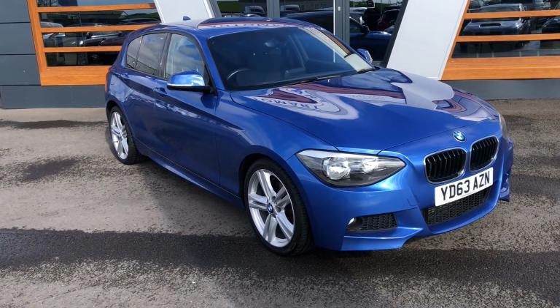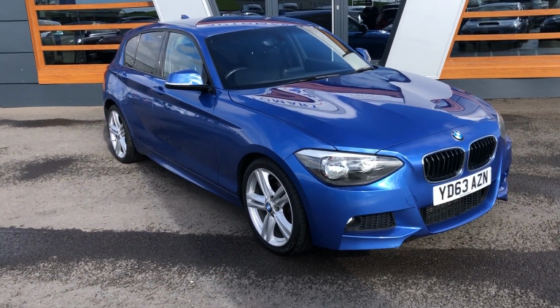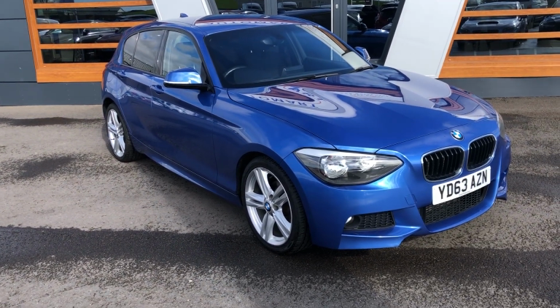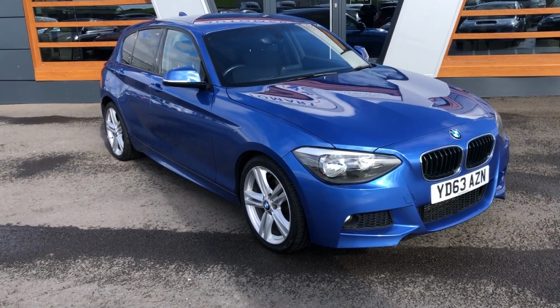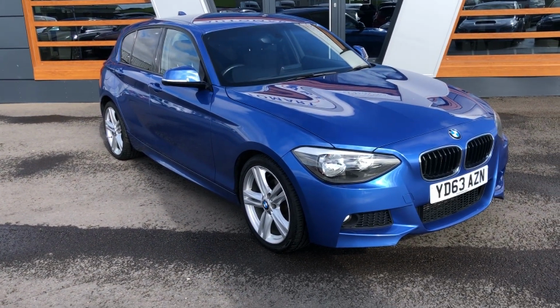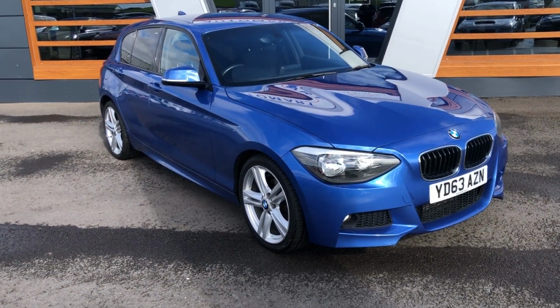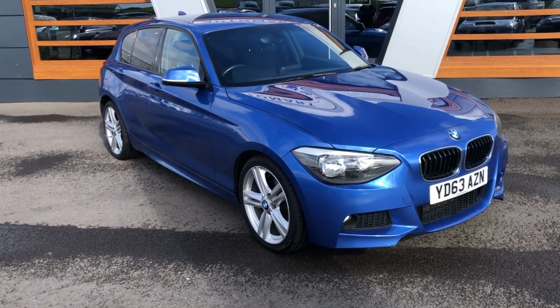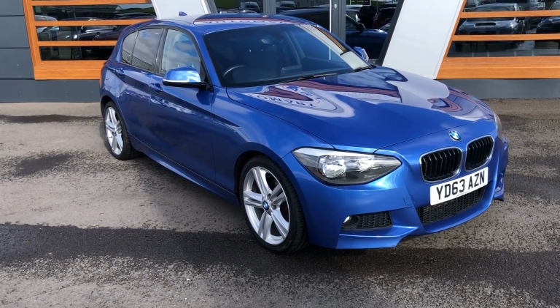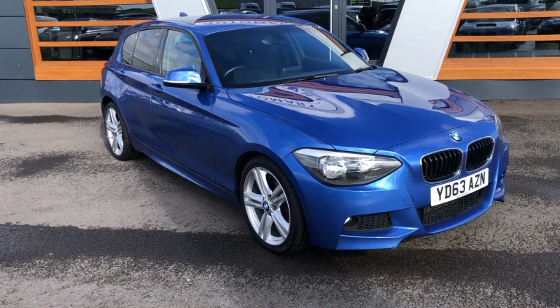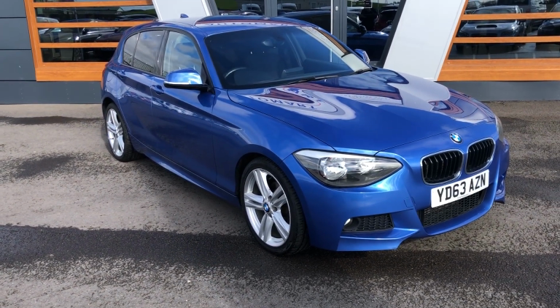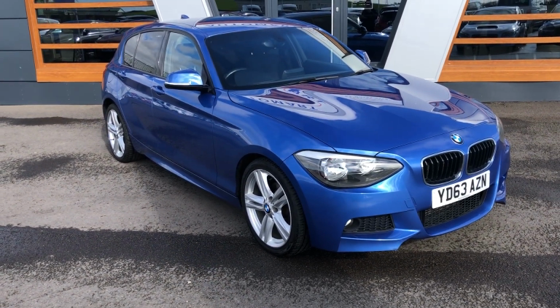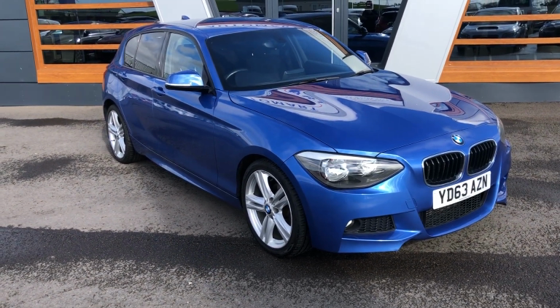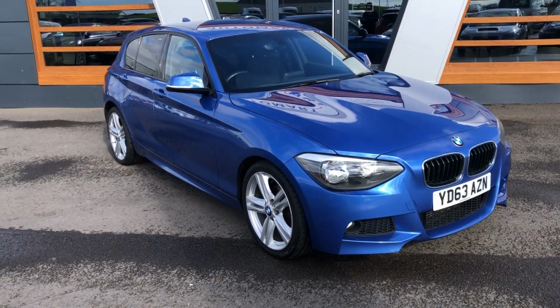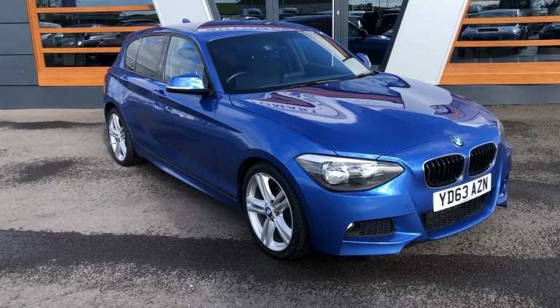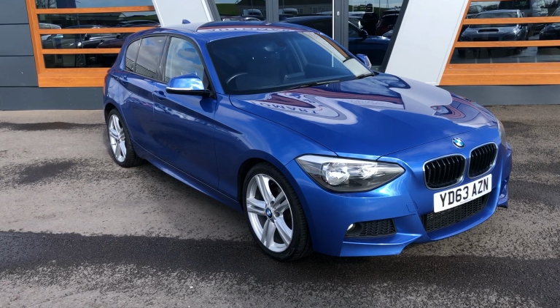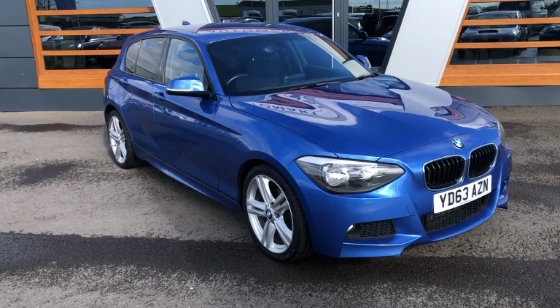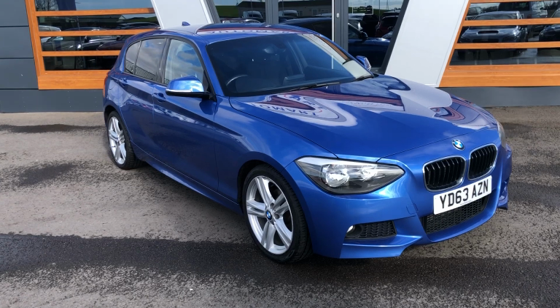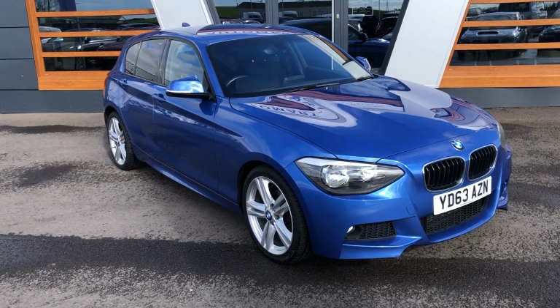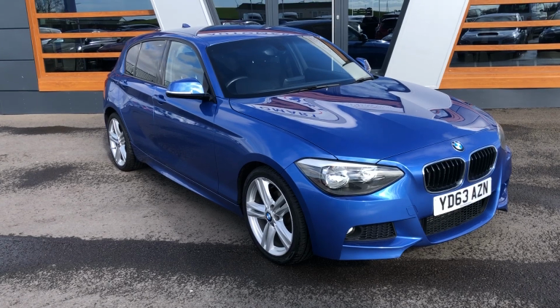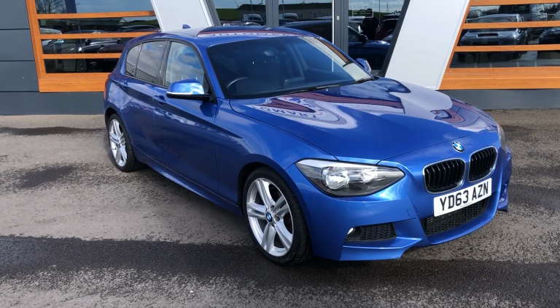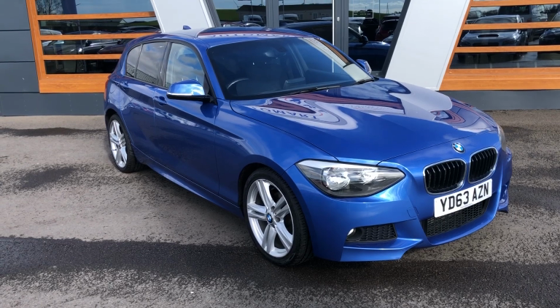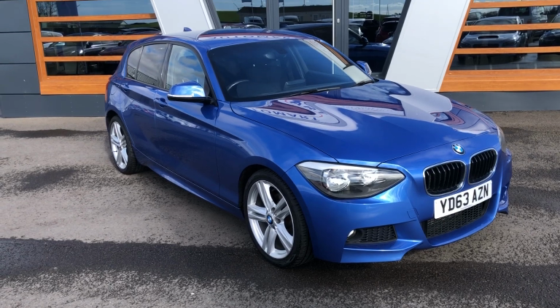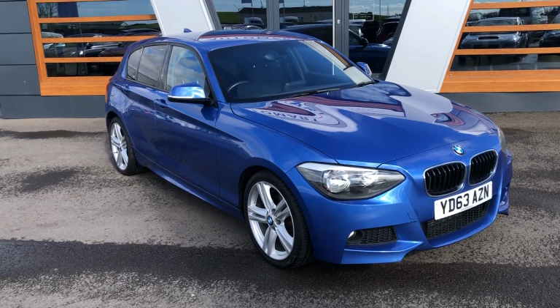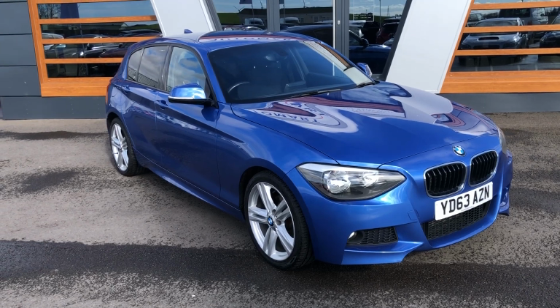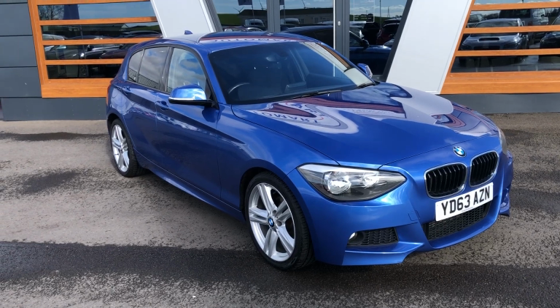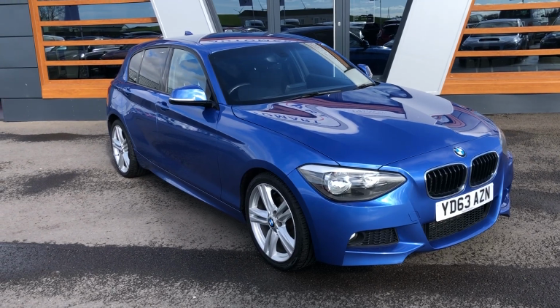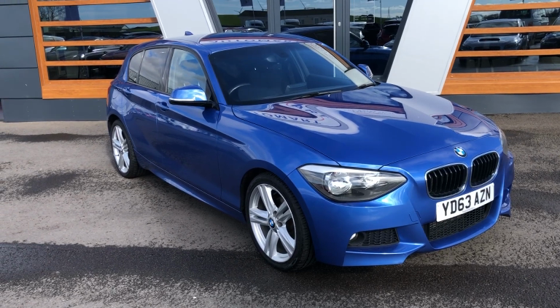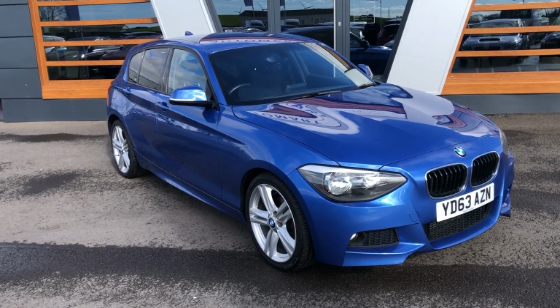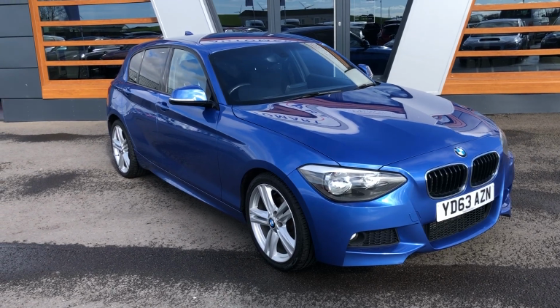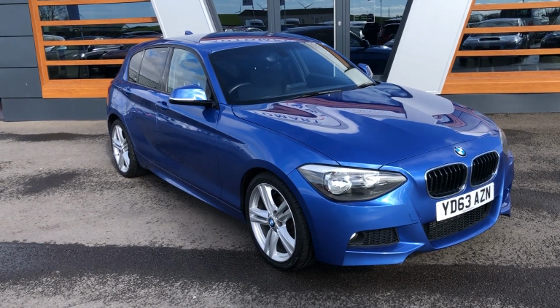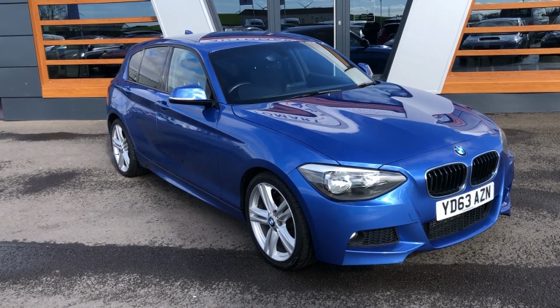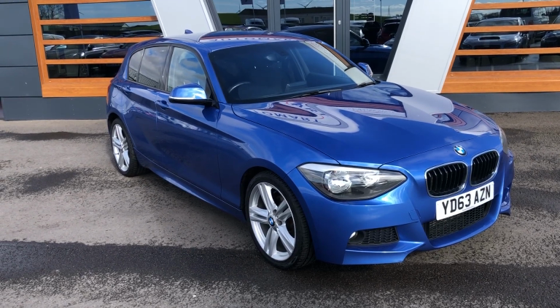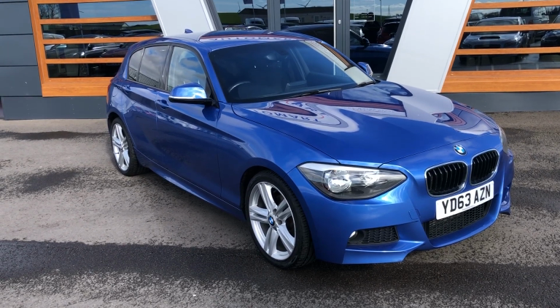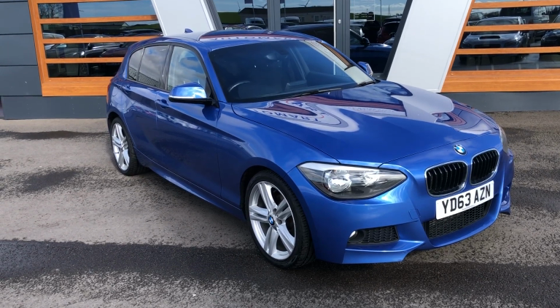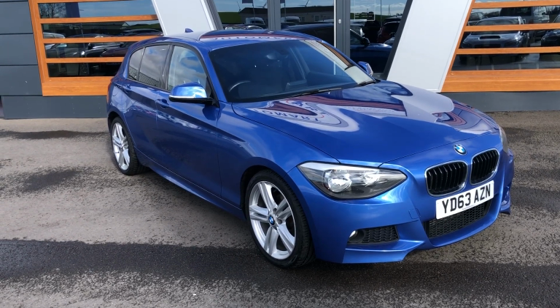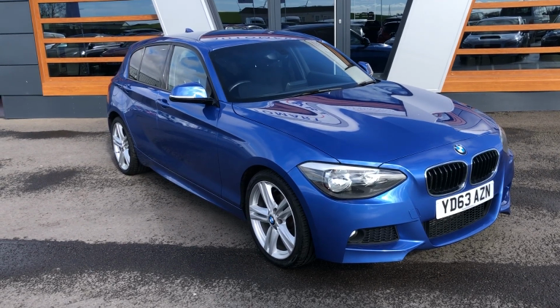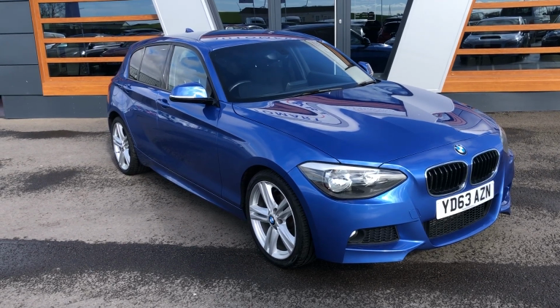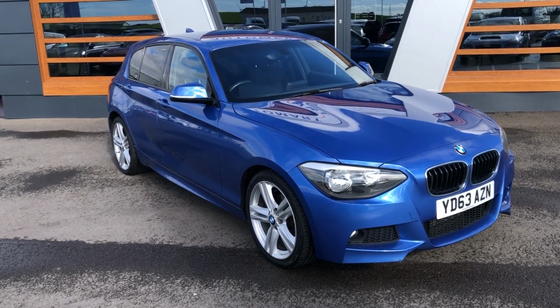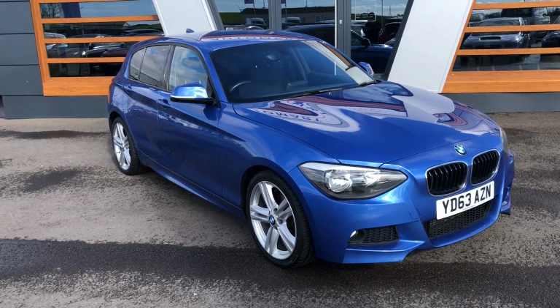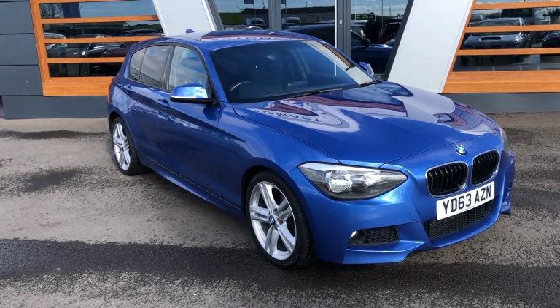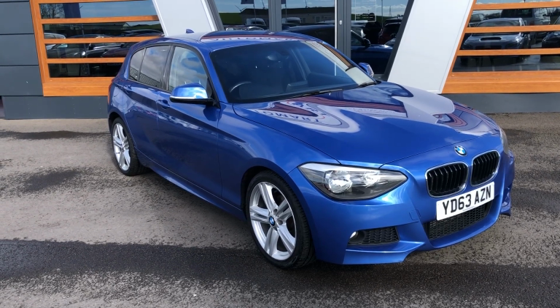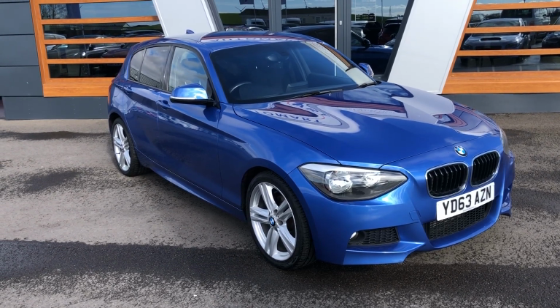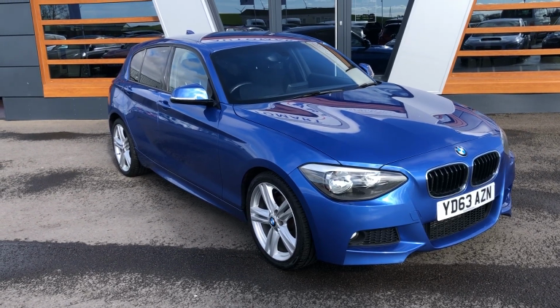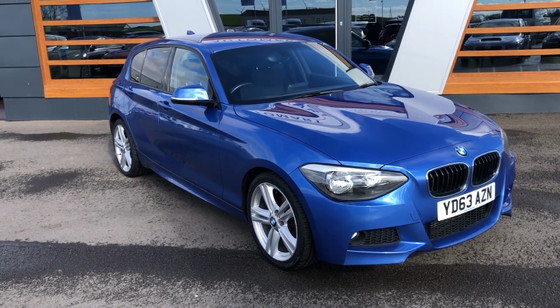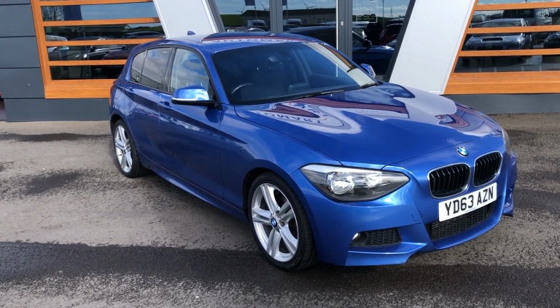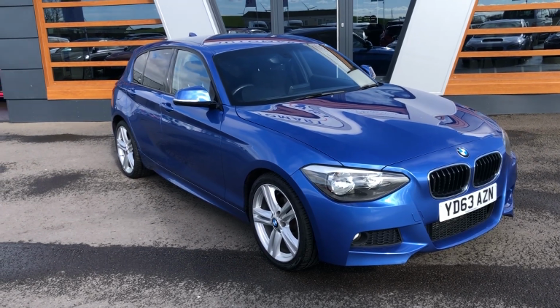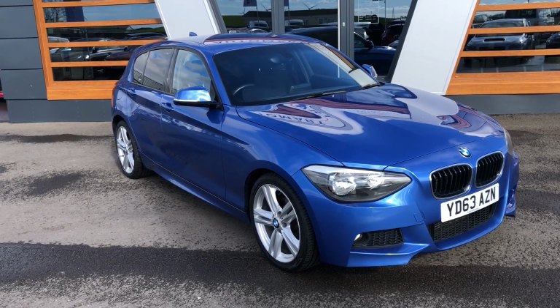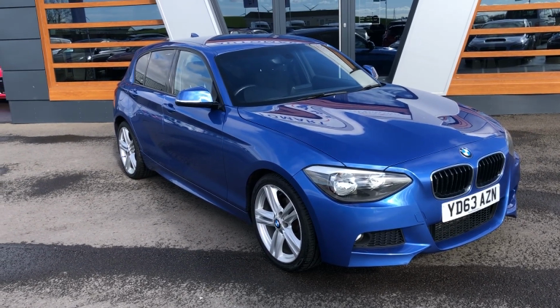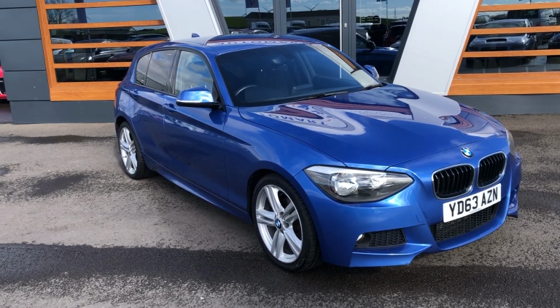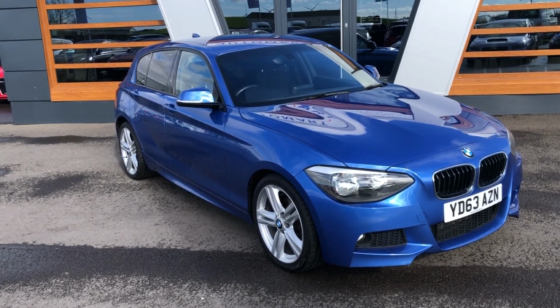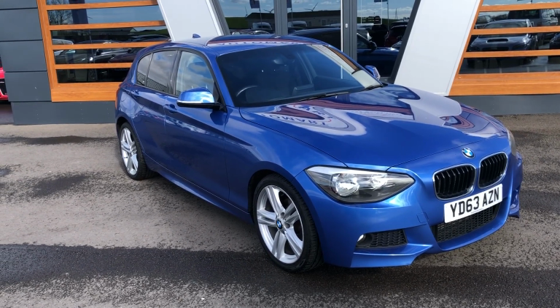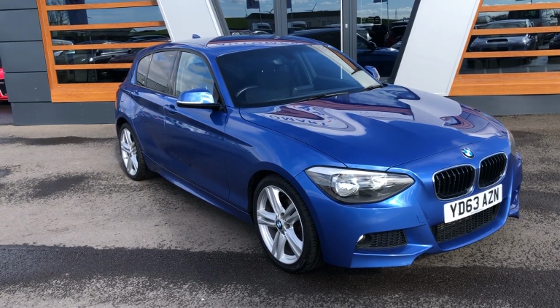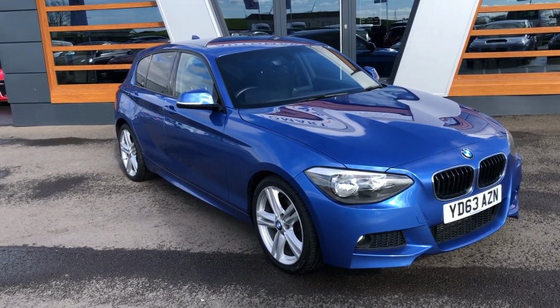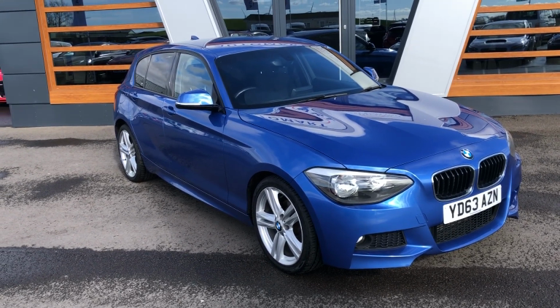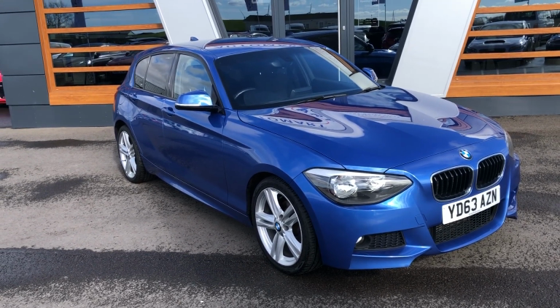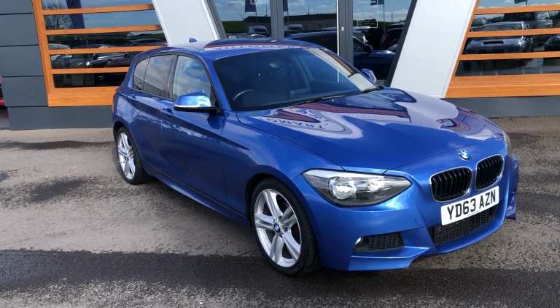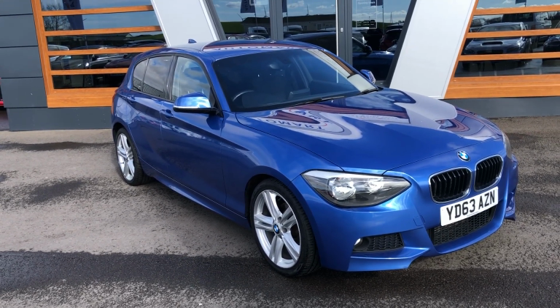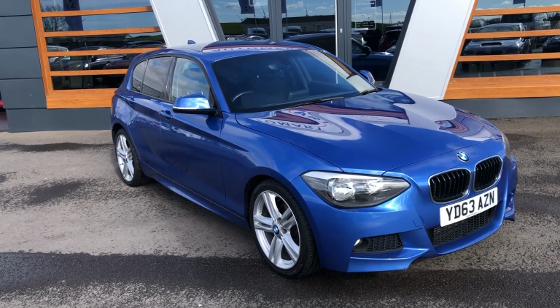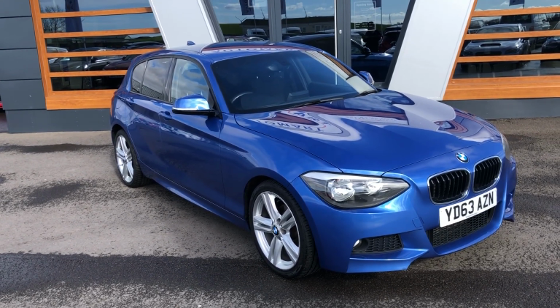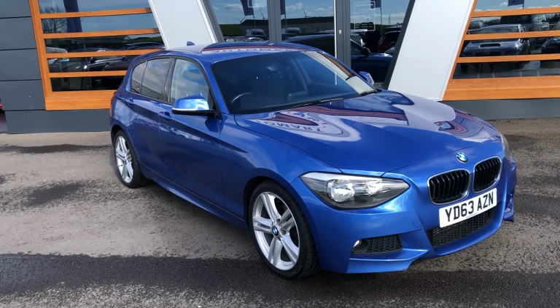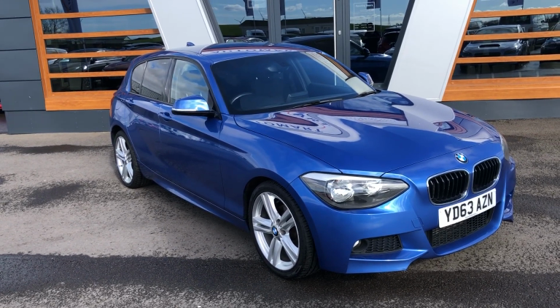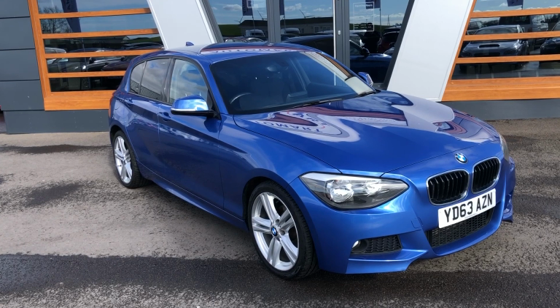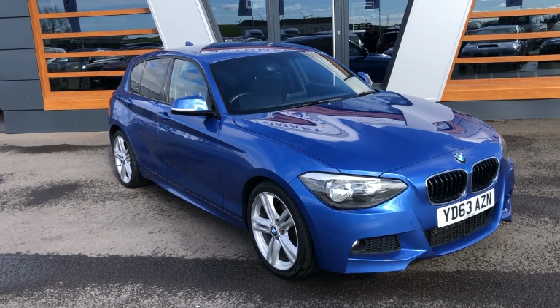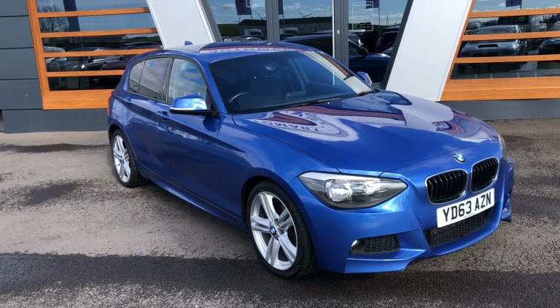The automatic gearbox is absolutely faultless, it's a really beautiful car. Lovely colour as well — it looks the Mutz Nuts, let's be honest.